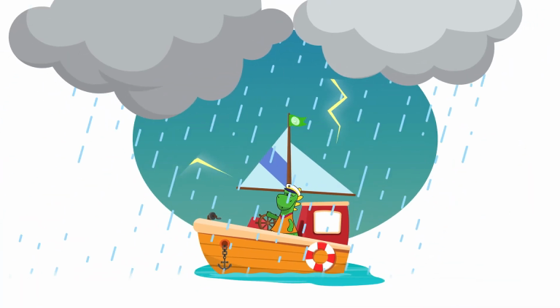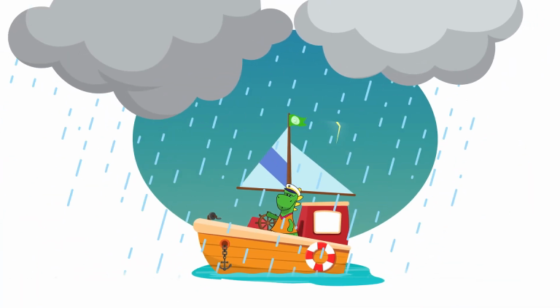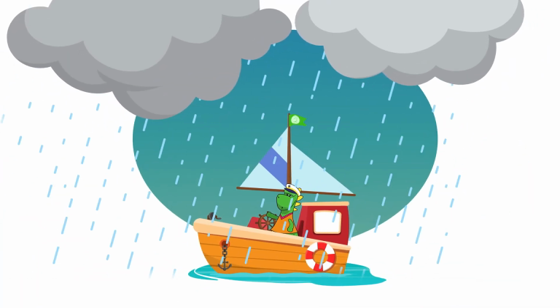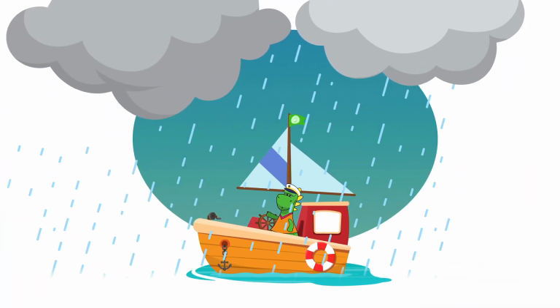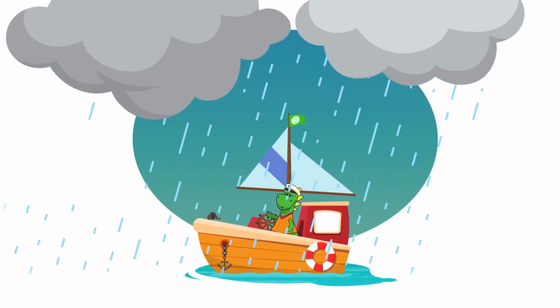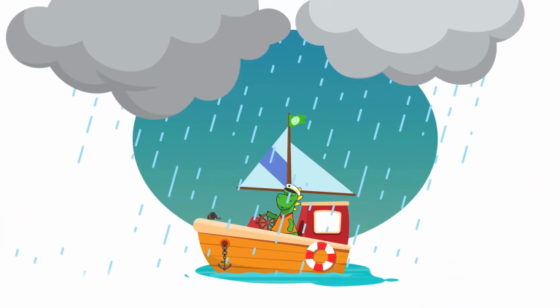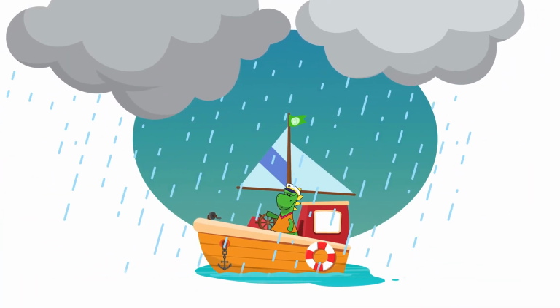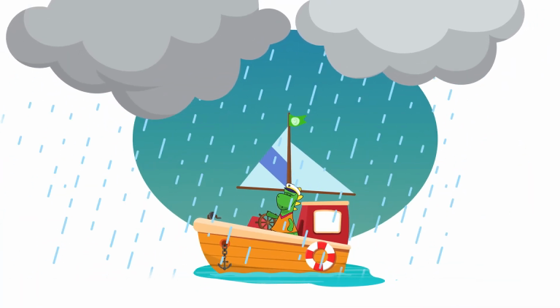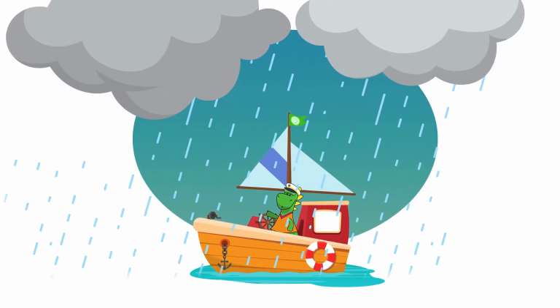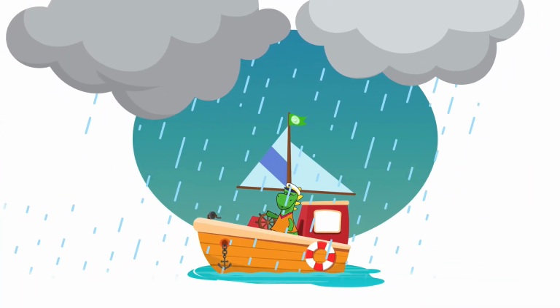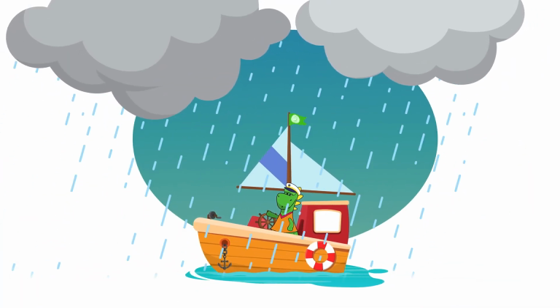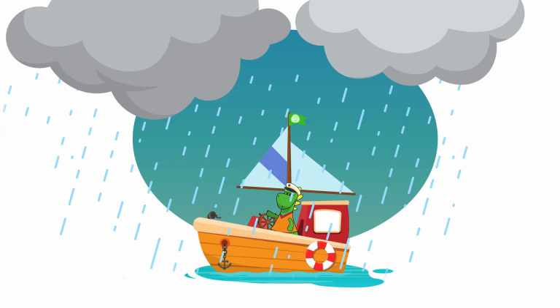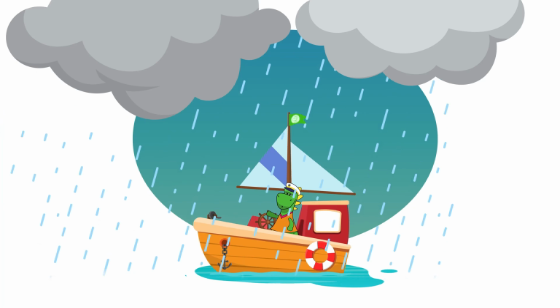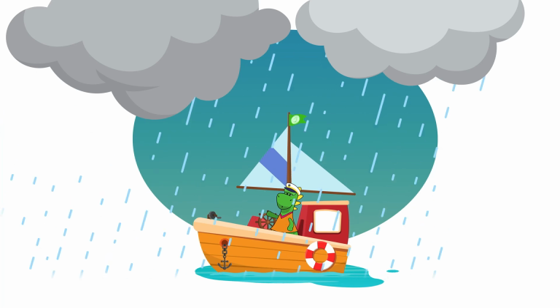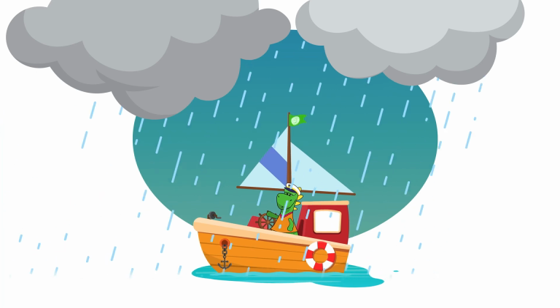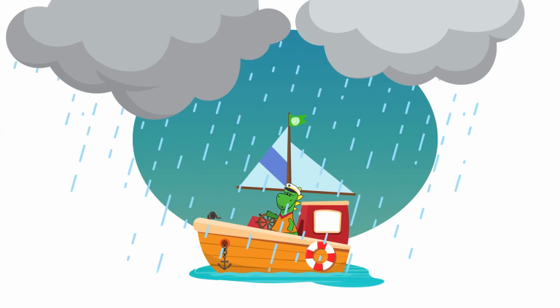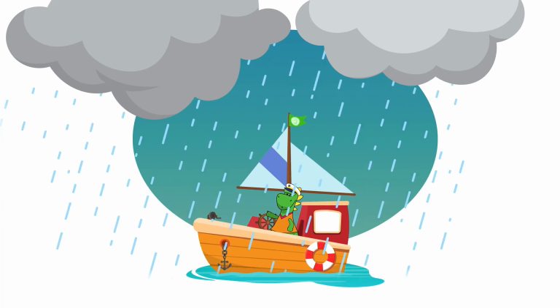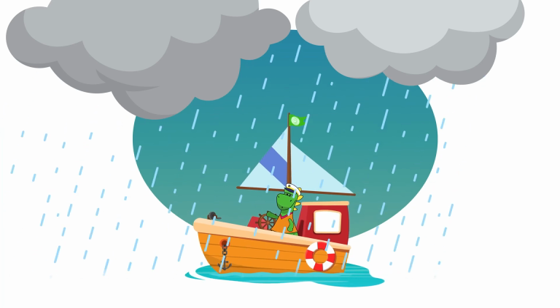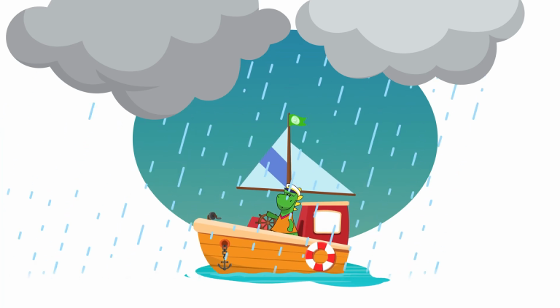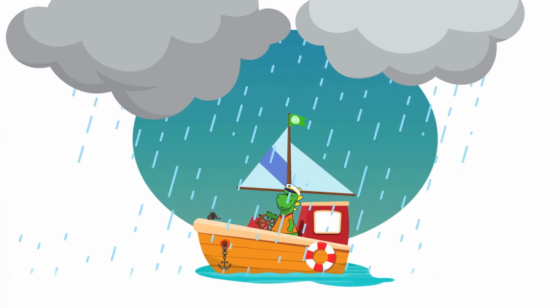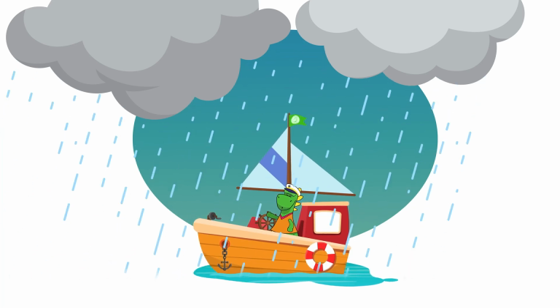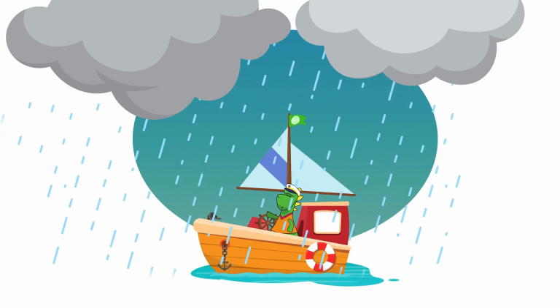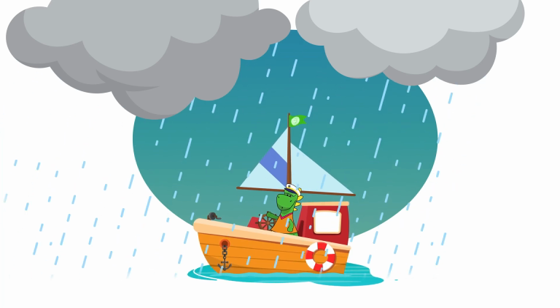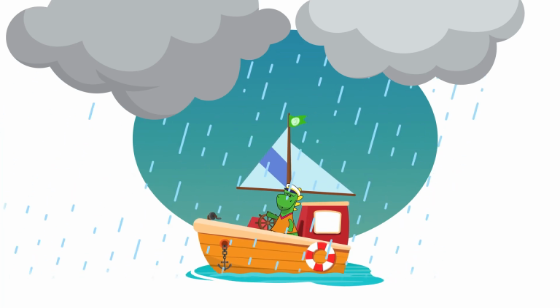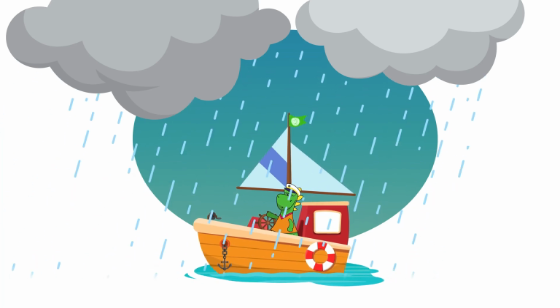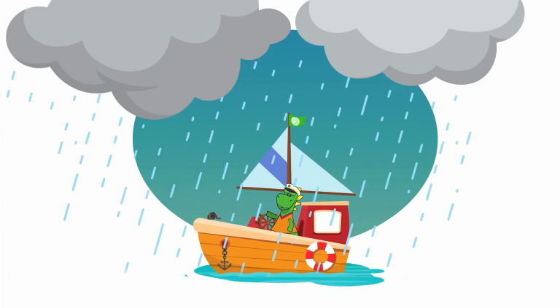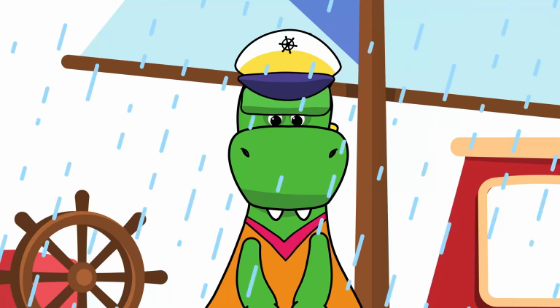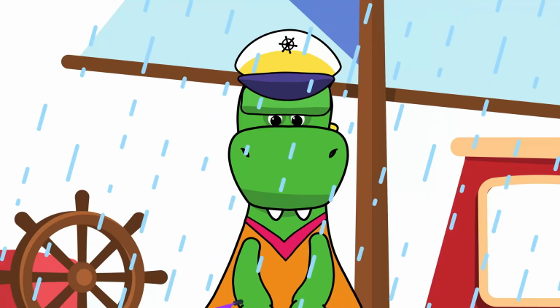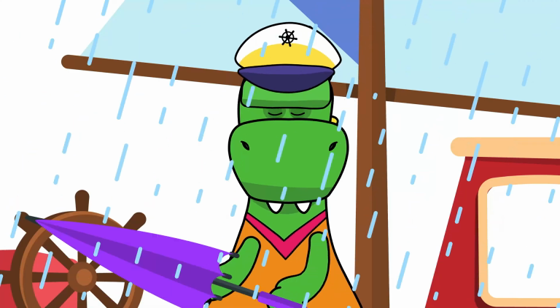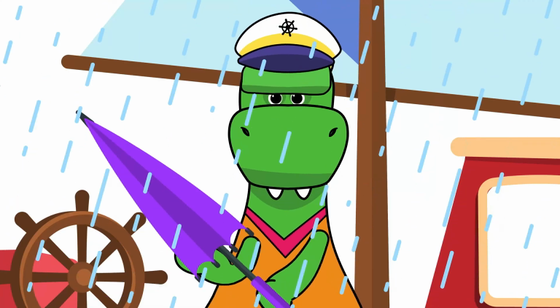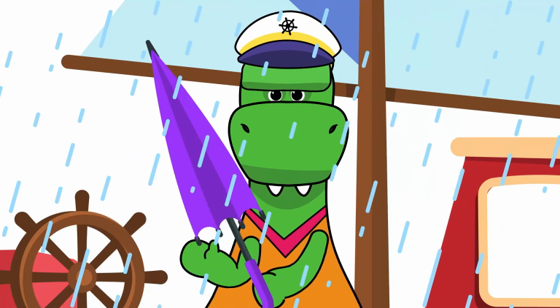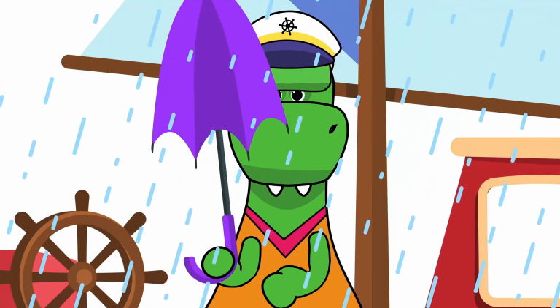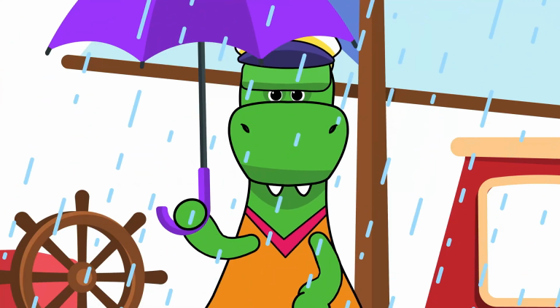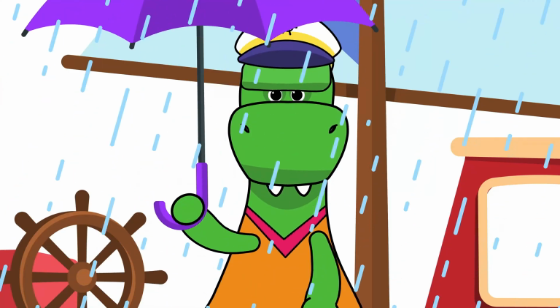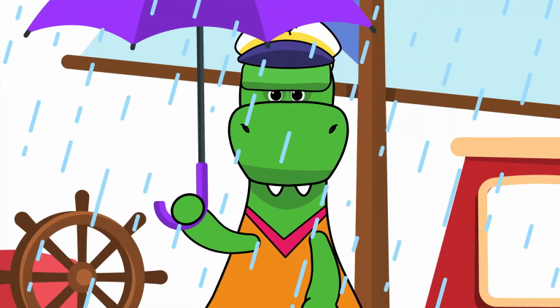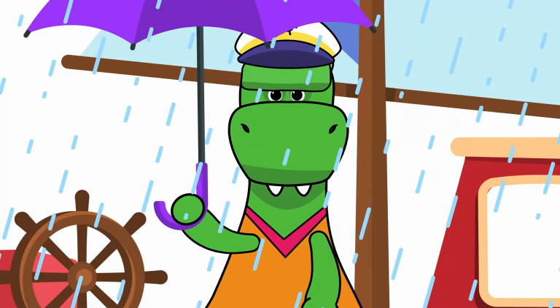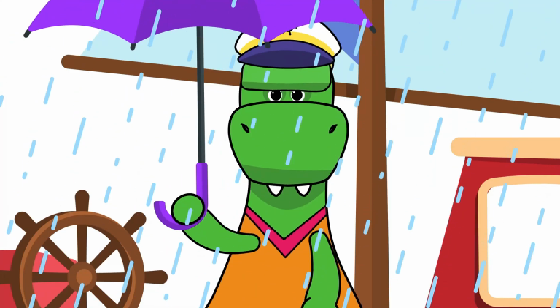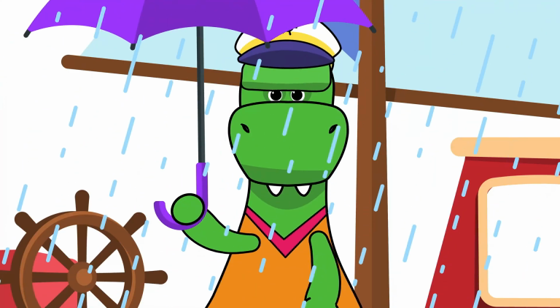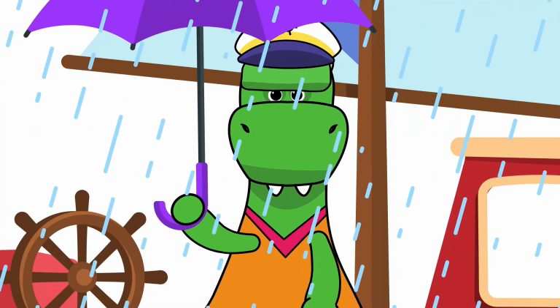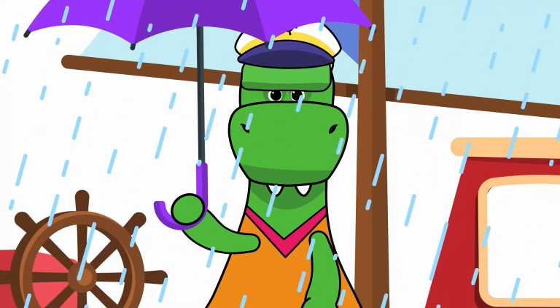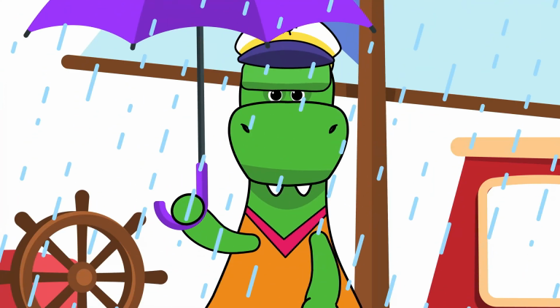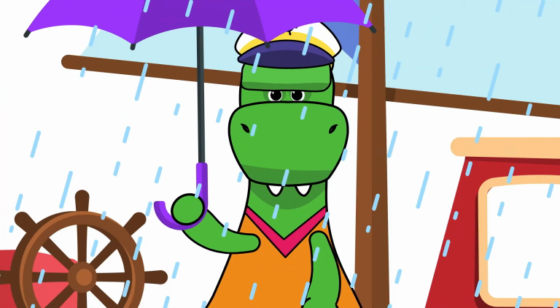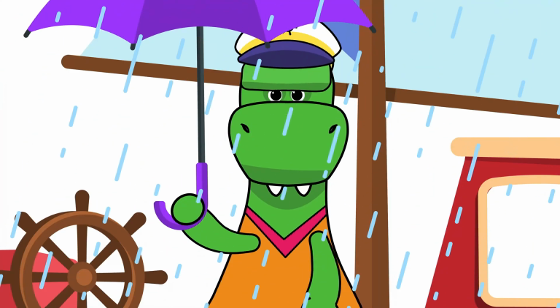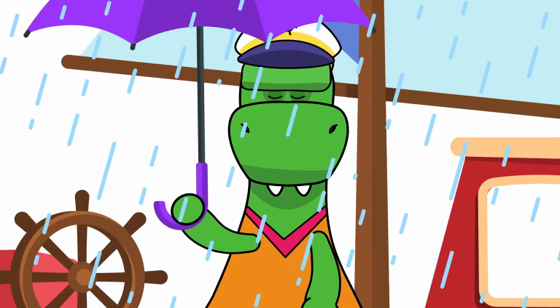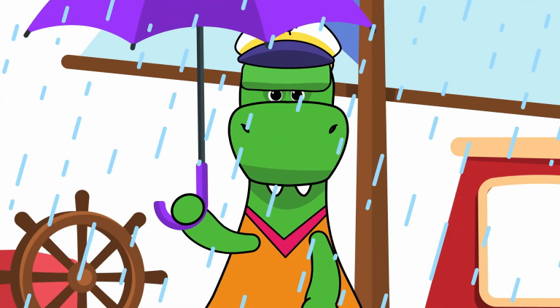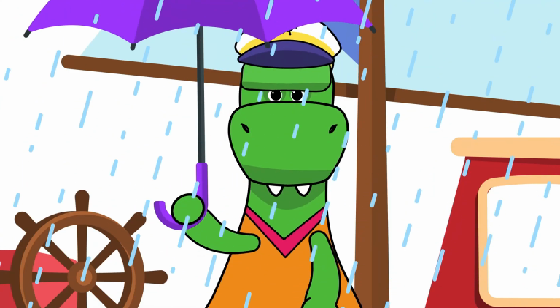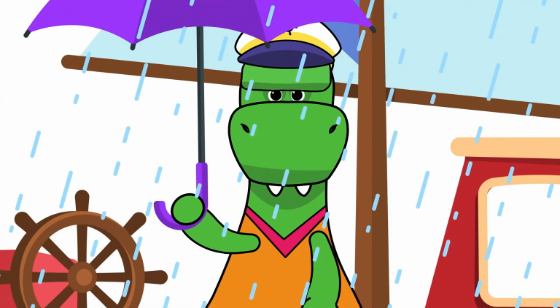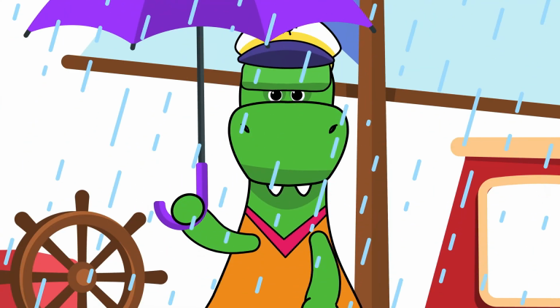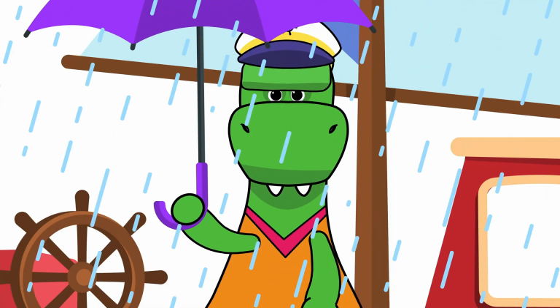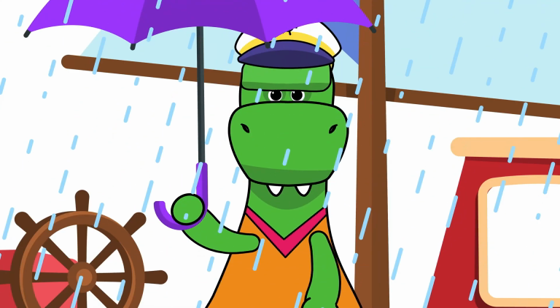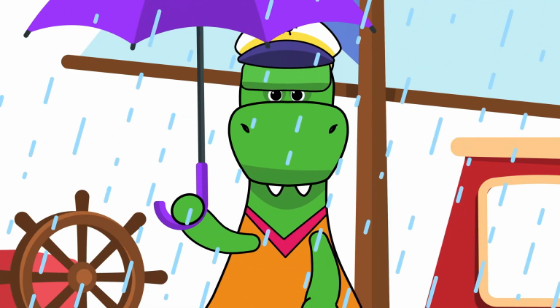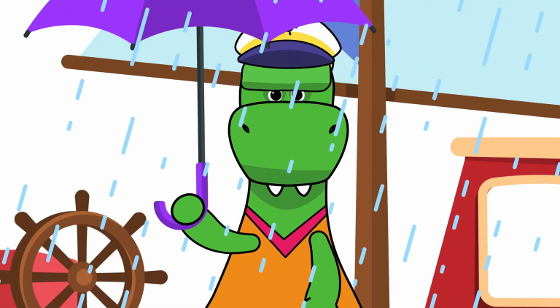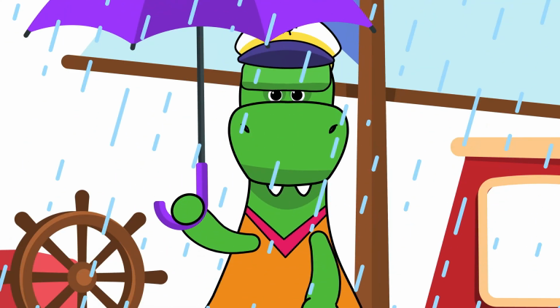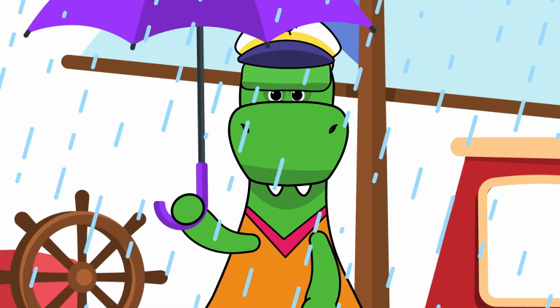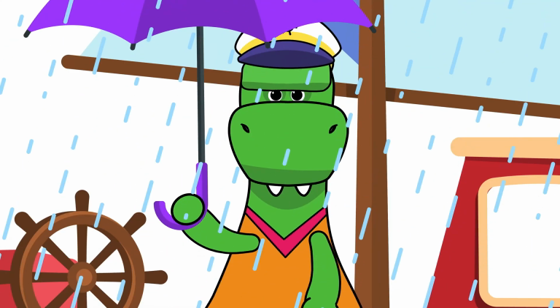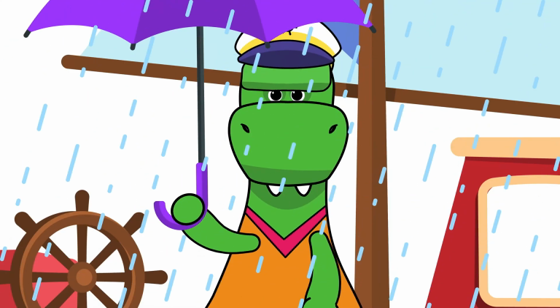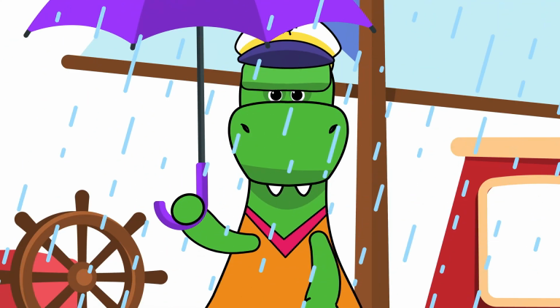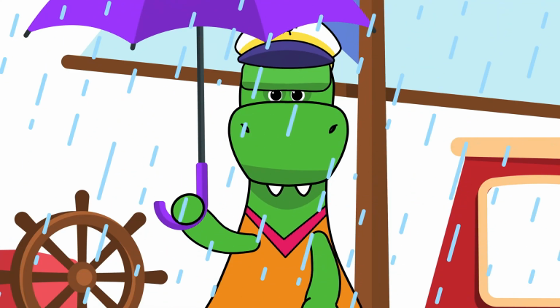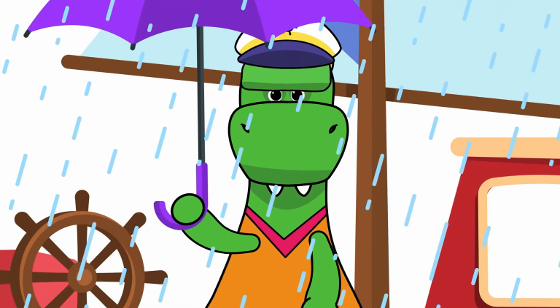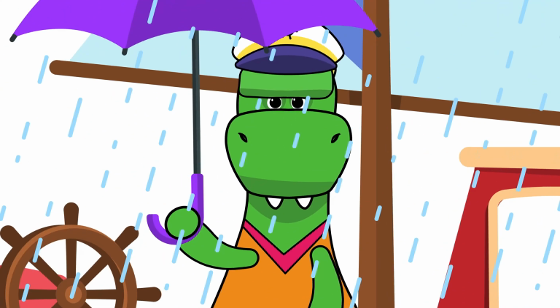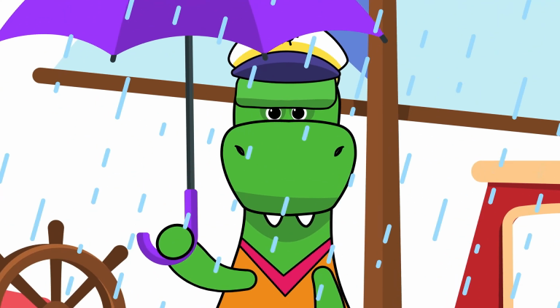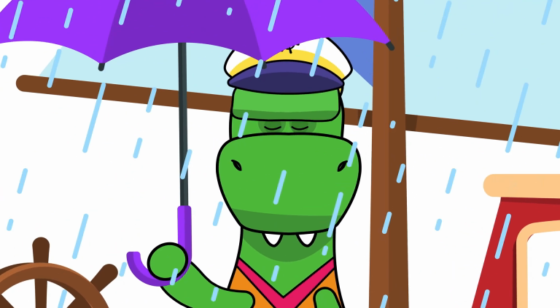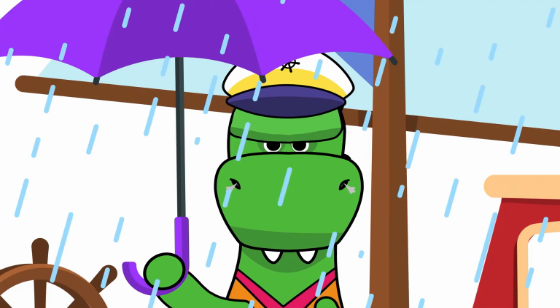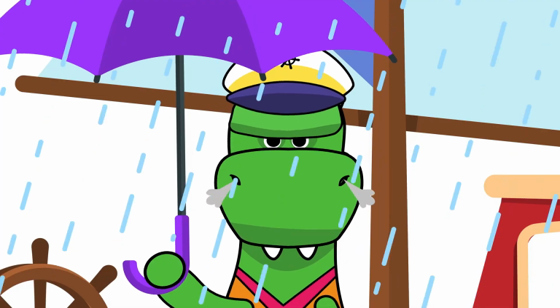I don't think it's a good day for sailing! You should wait for the weather to improve and set sail when it's a bit better!